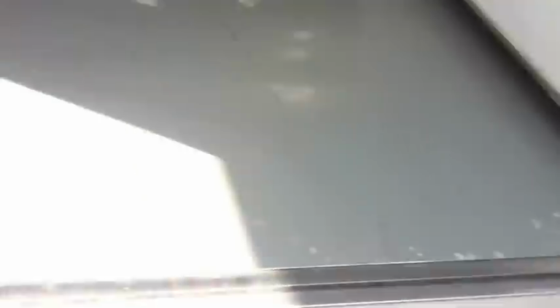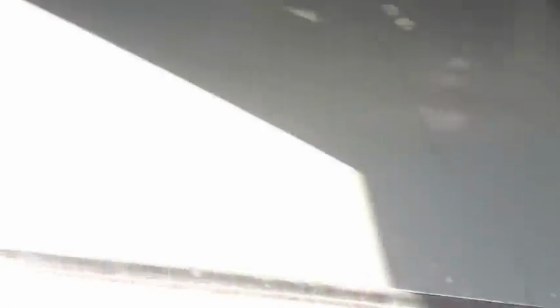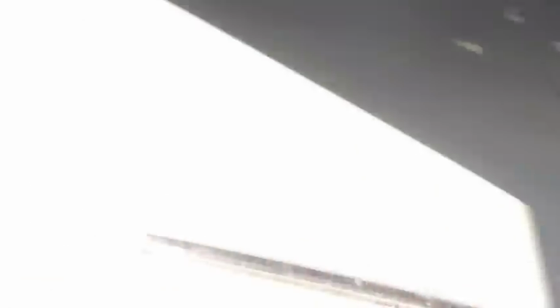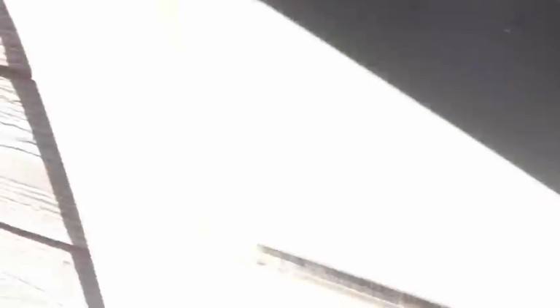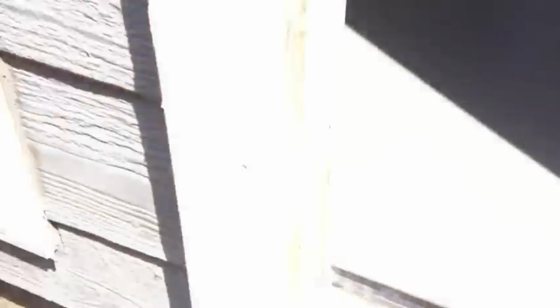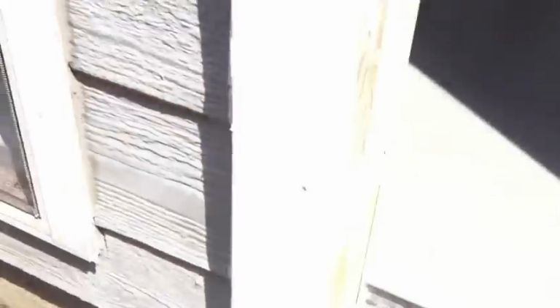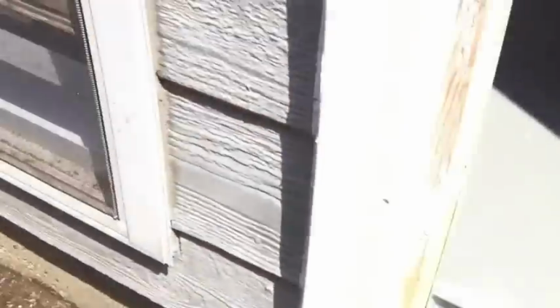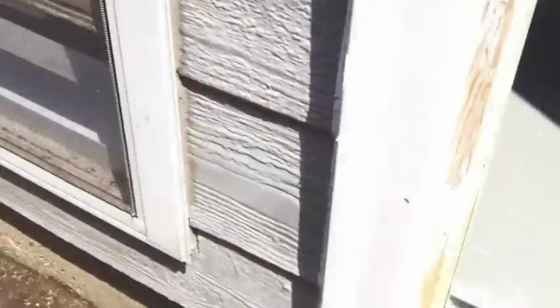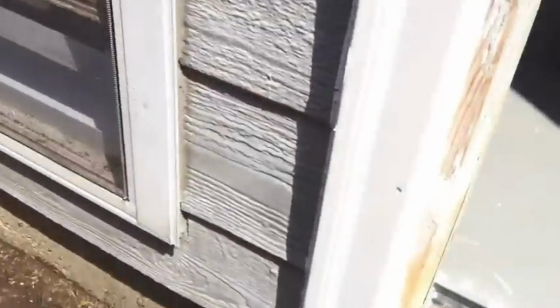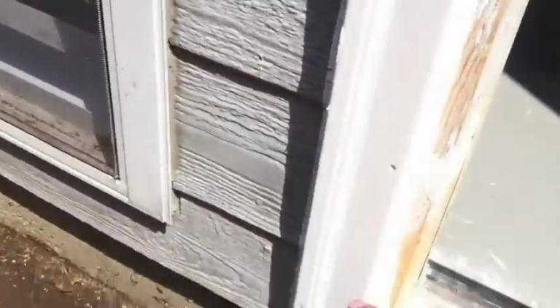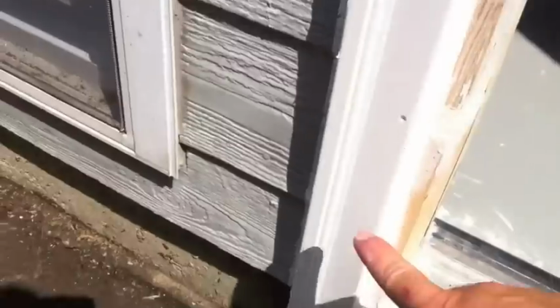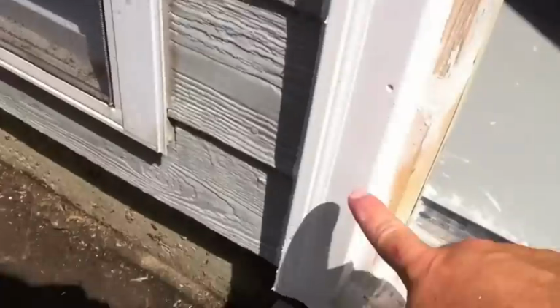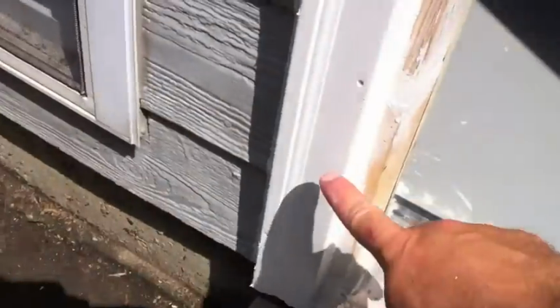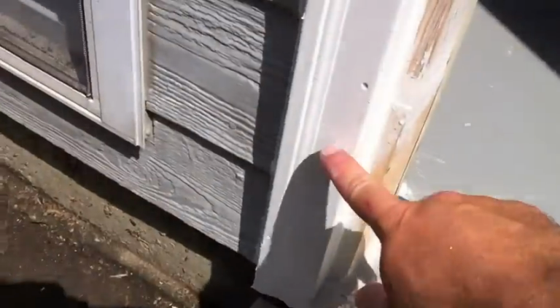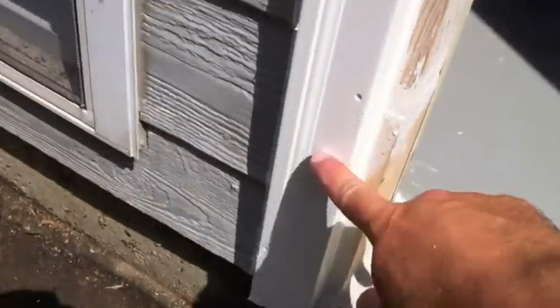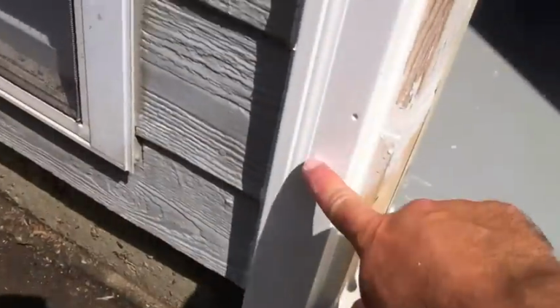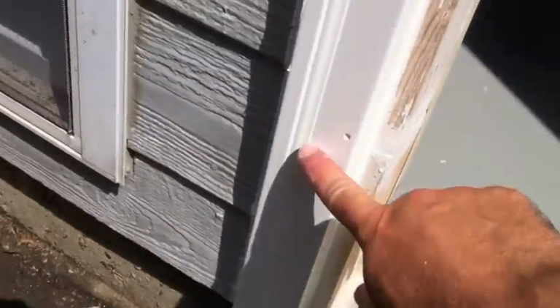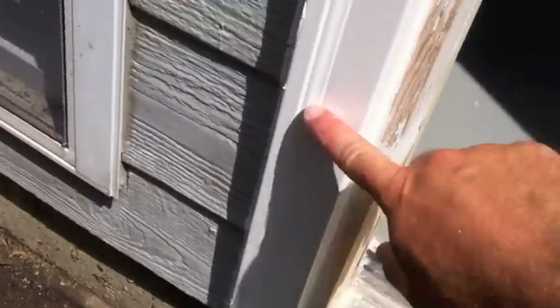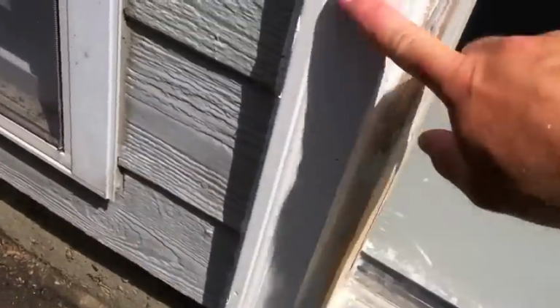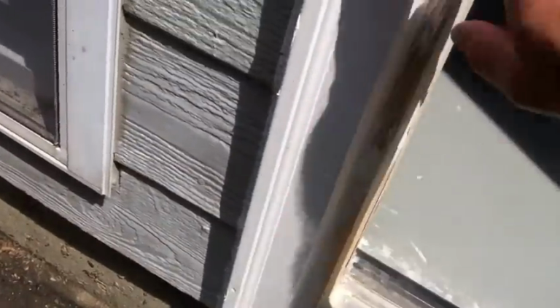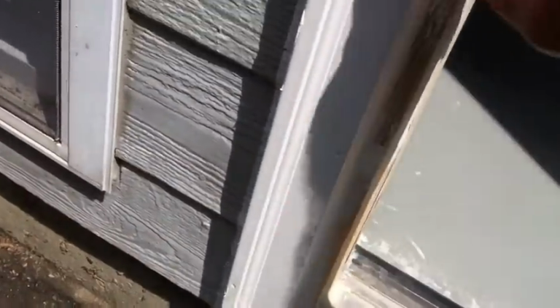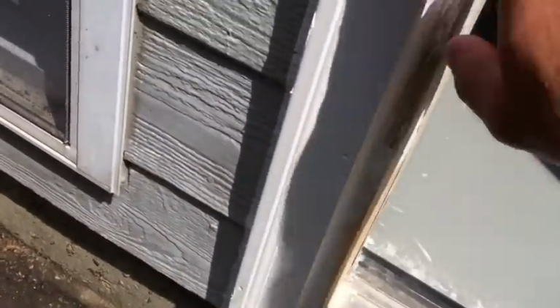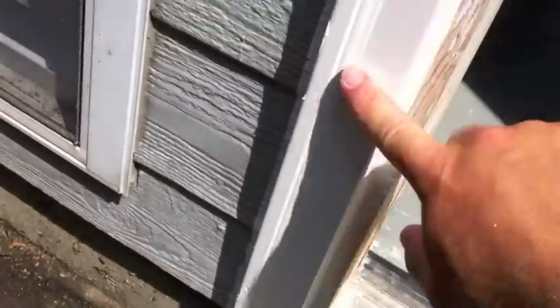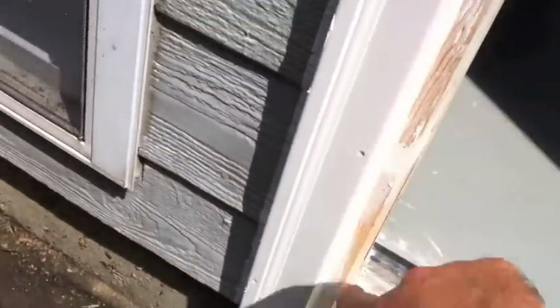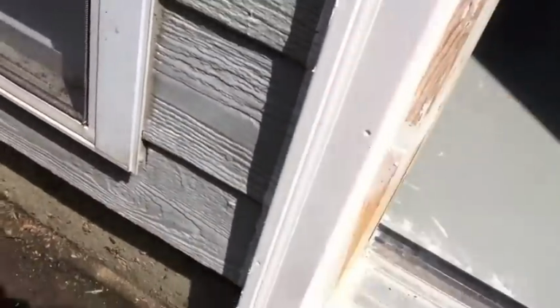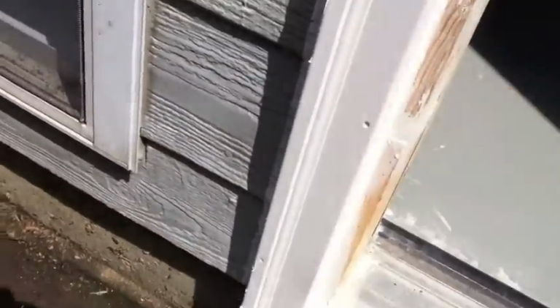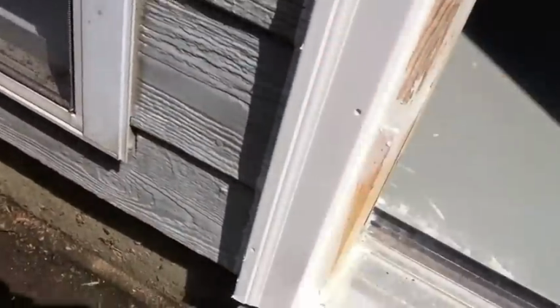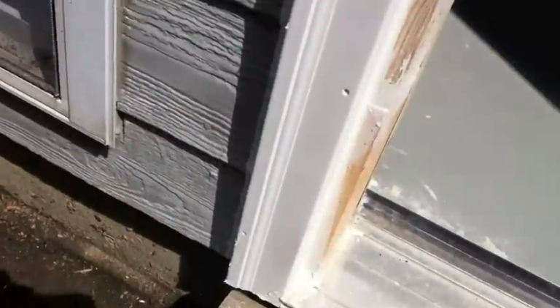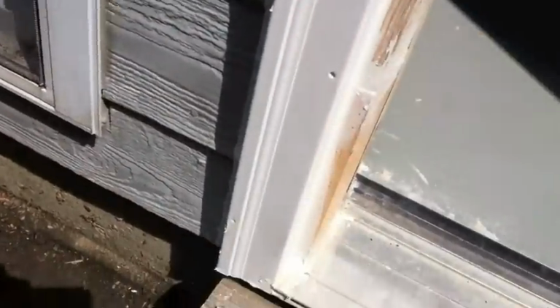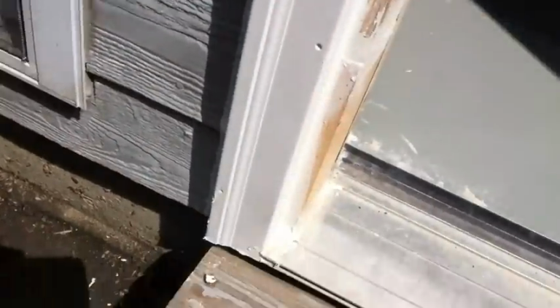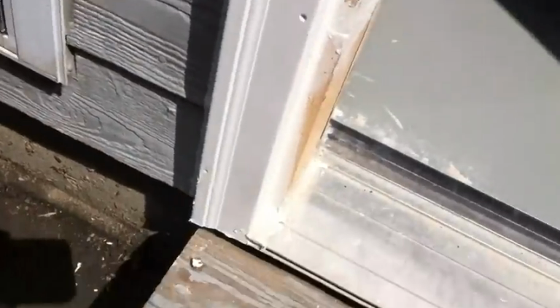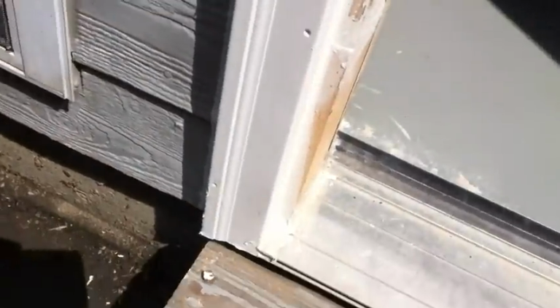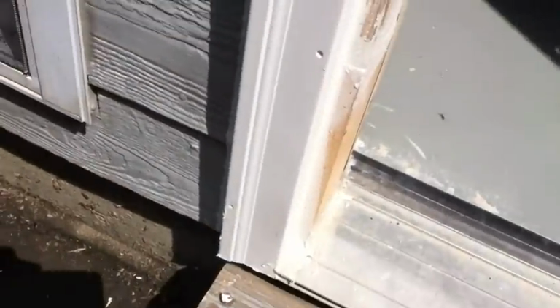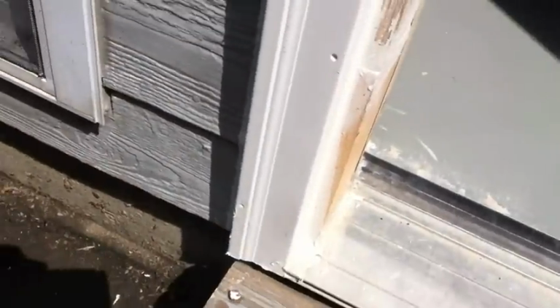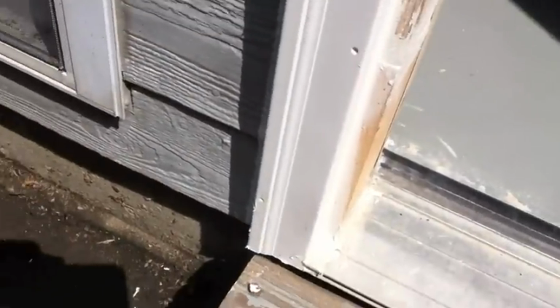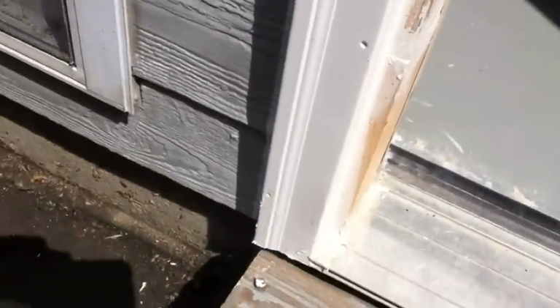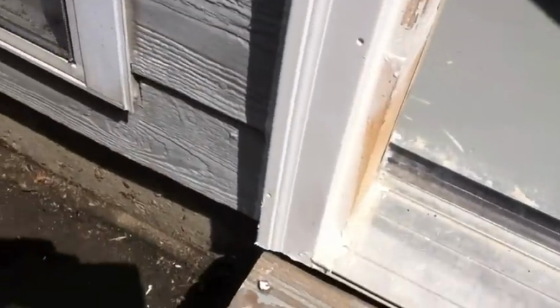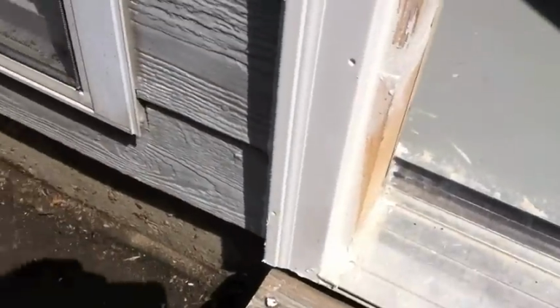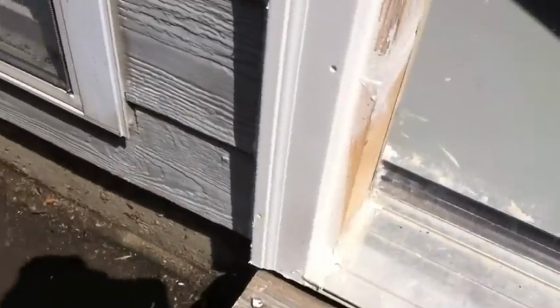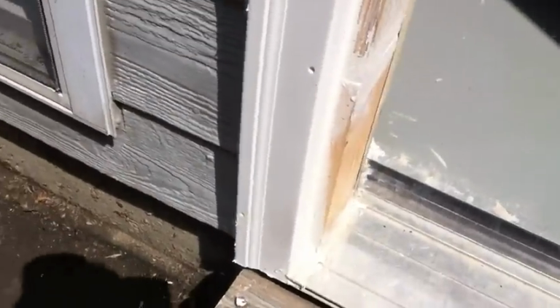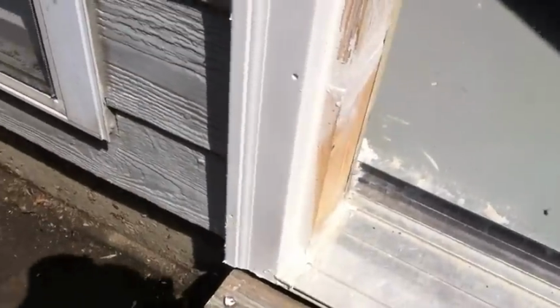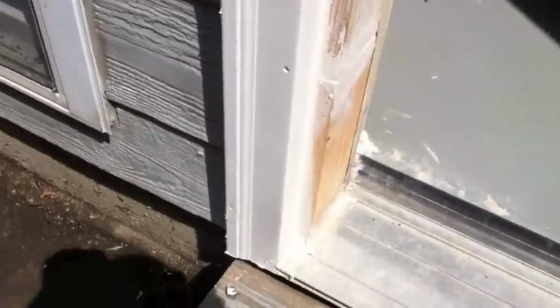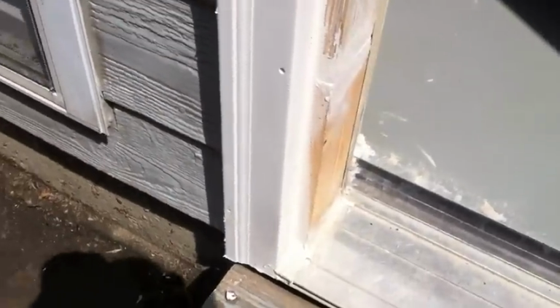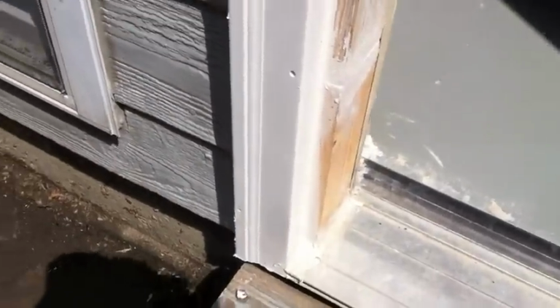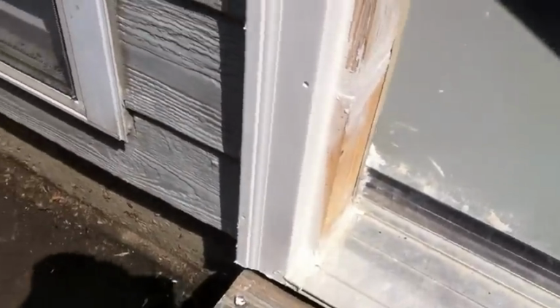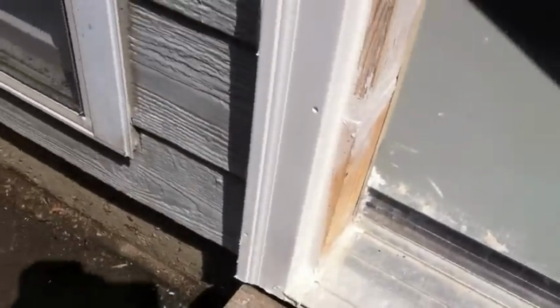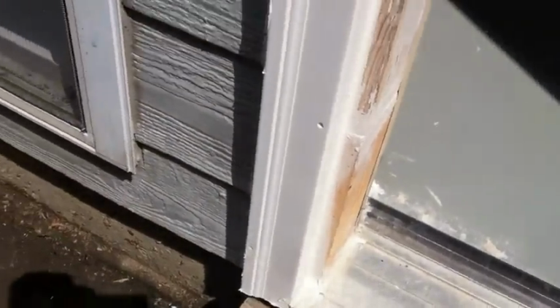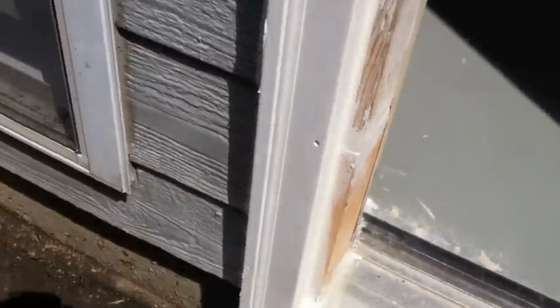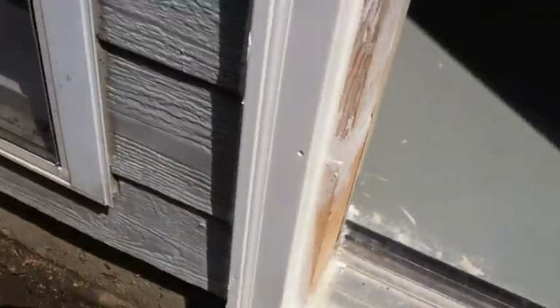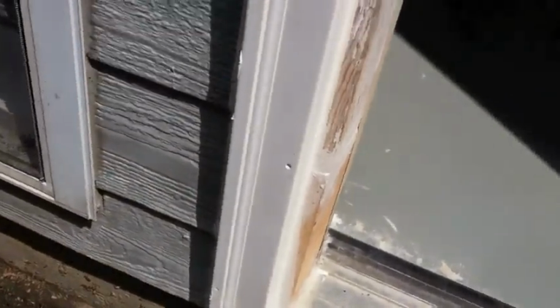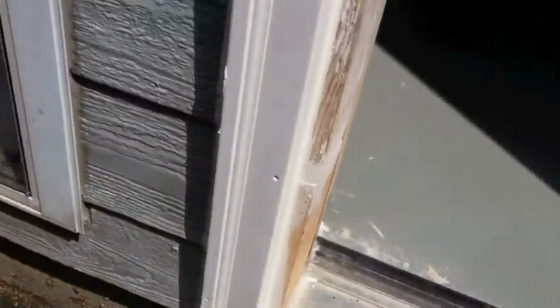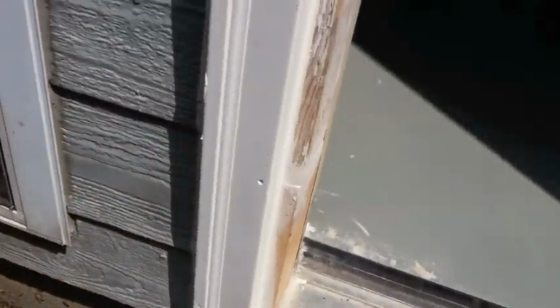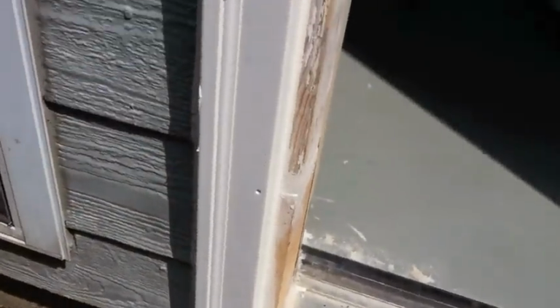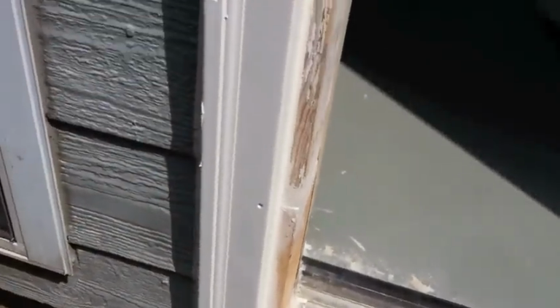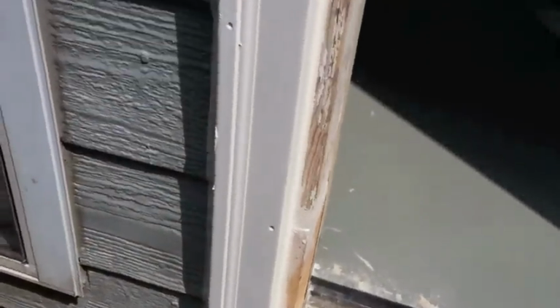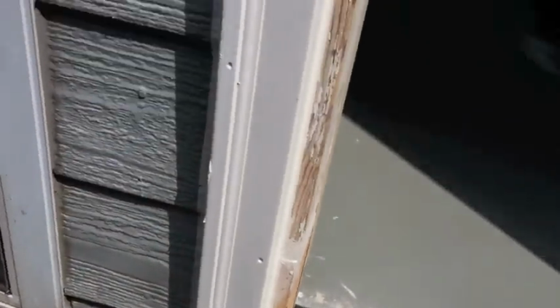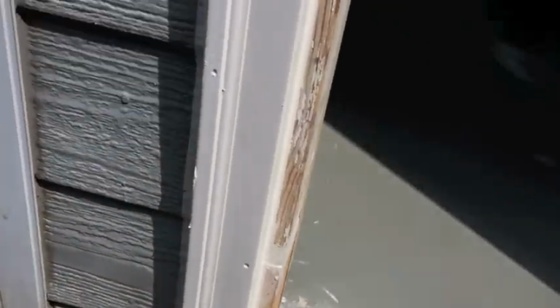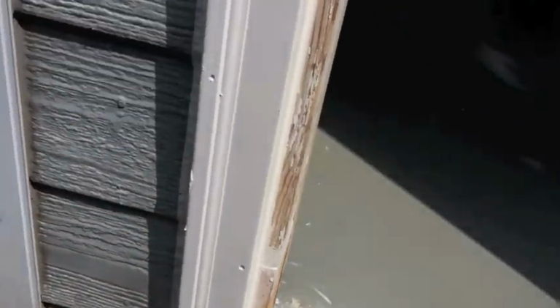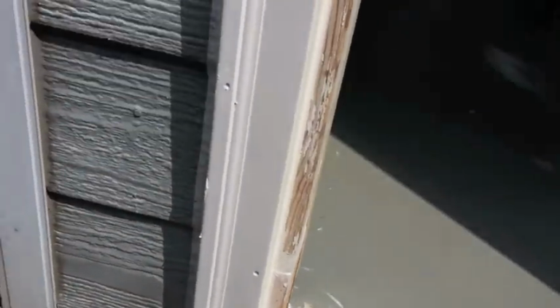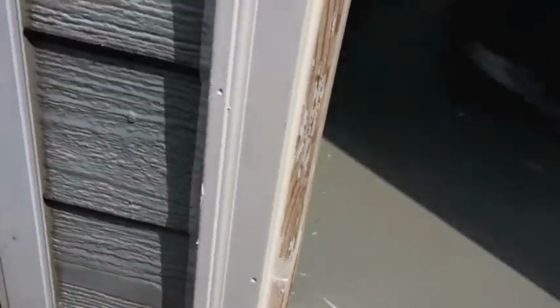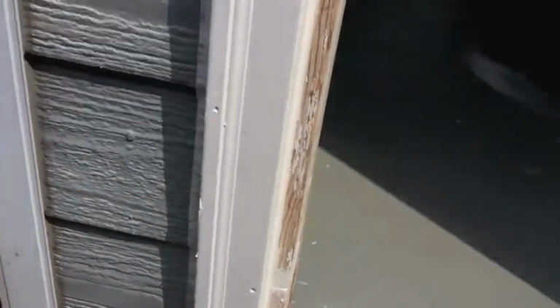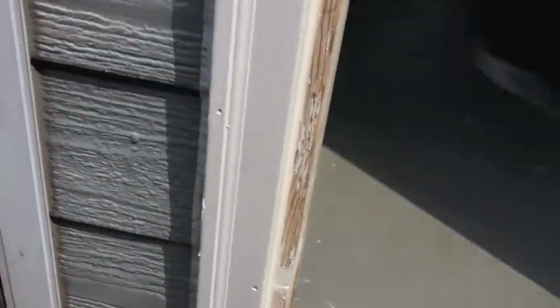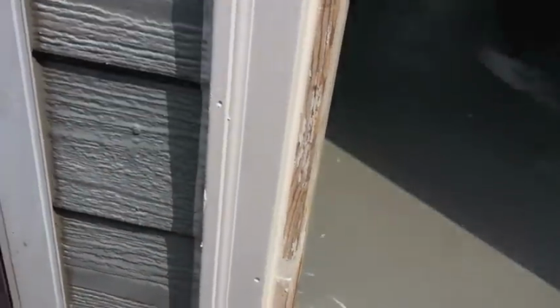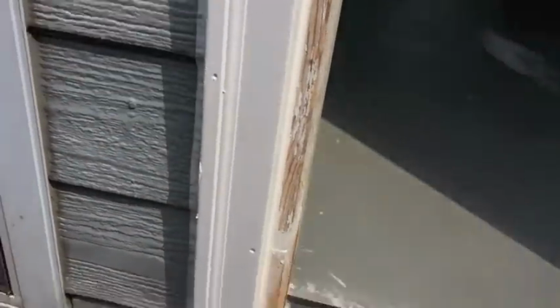This brick mold over here is a new piece of brick mold — that's real easy, just pull that out, cut it, and nail a new one into place and caulk it.